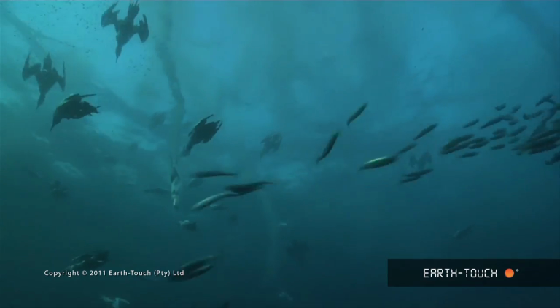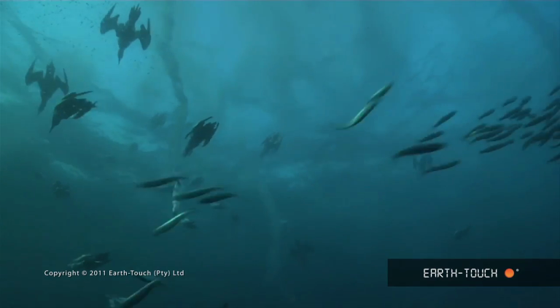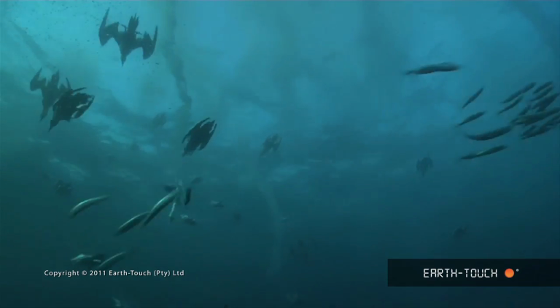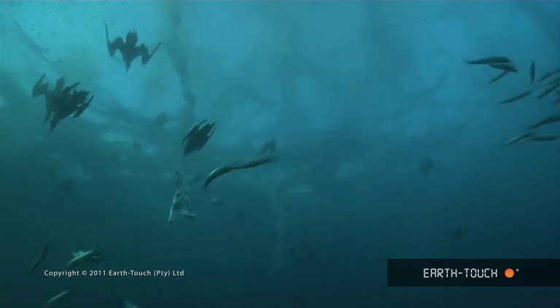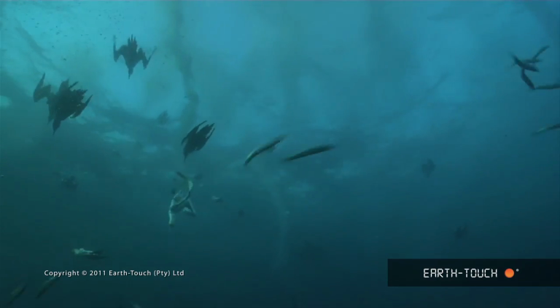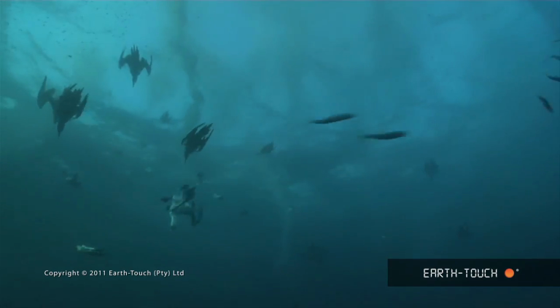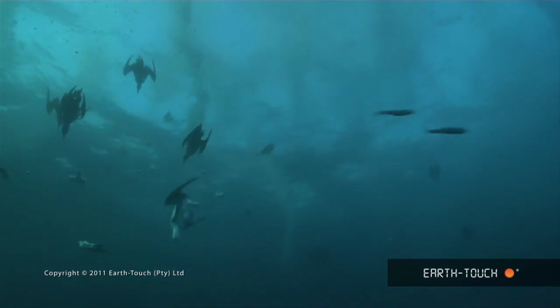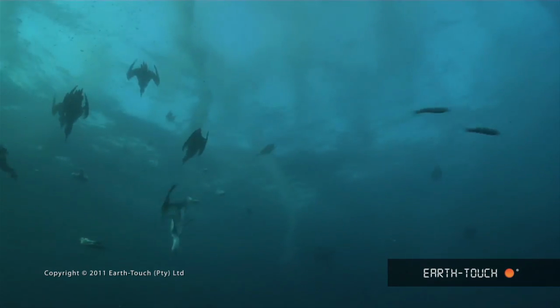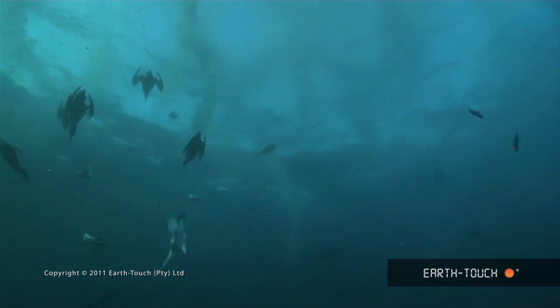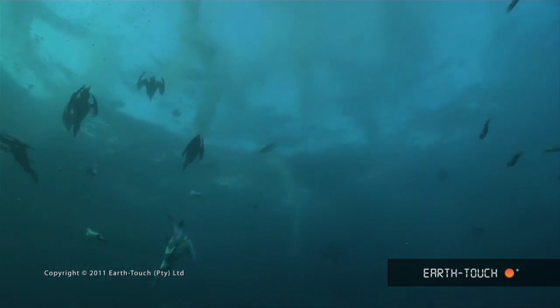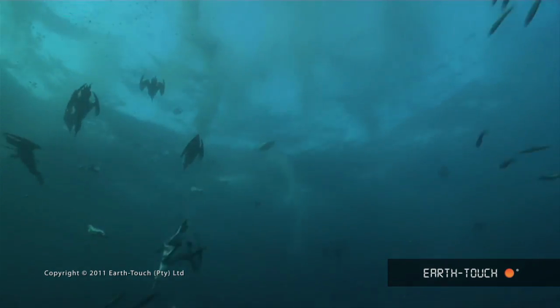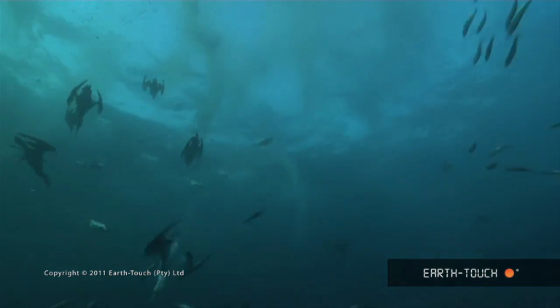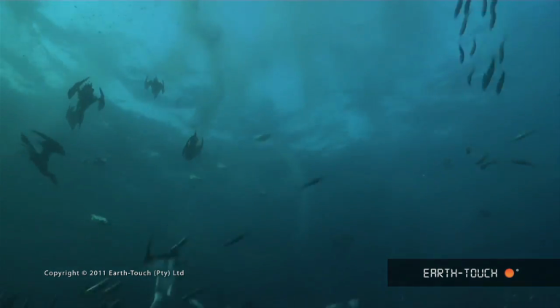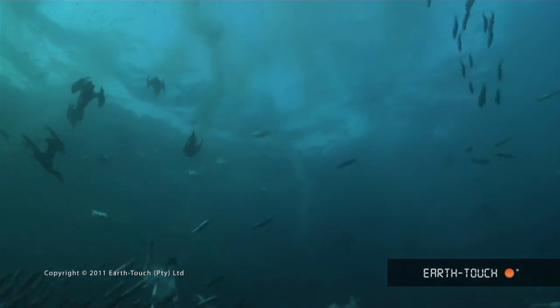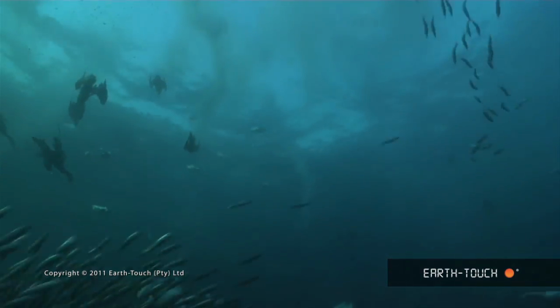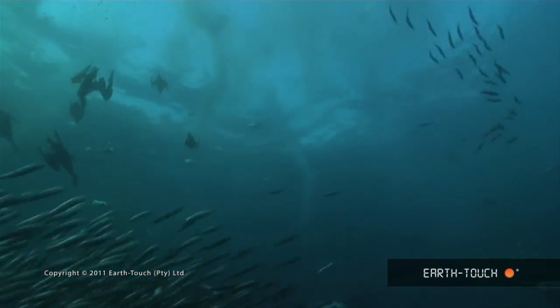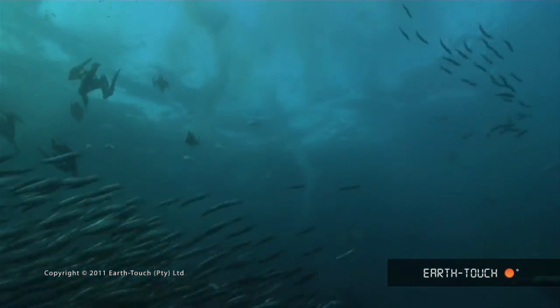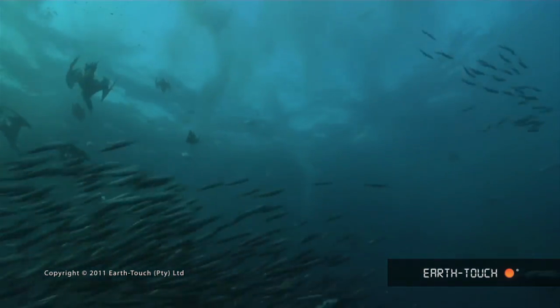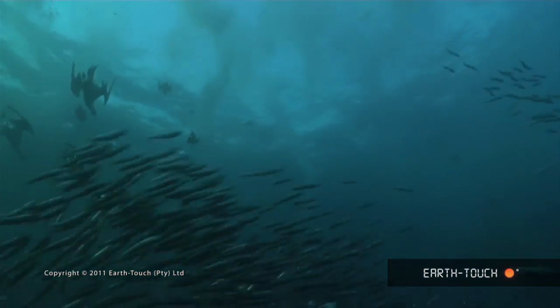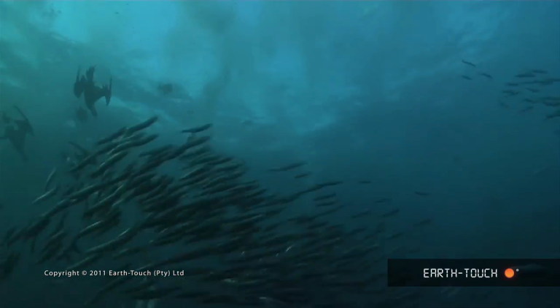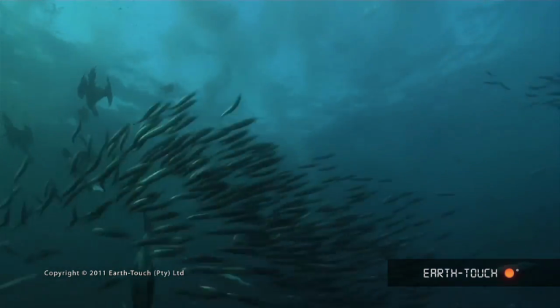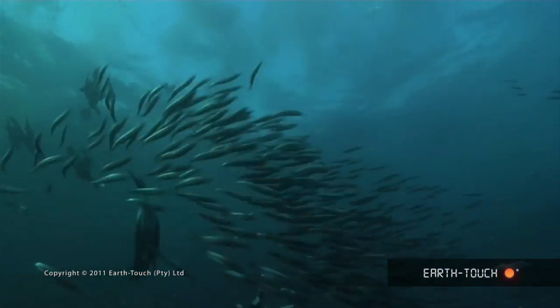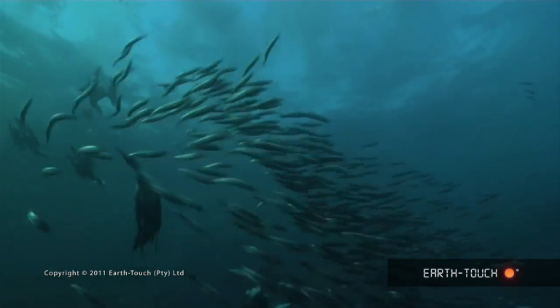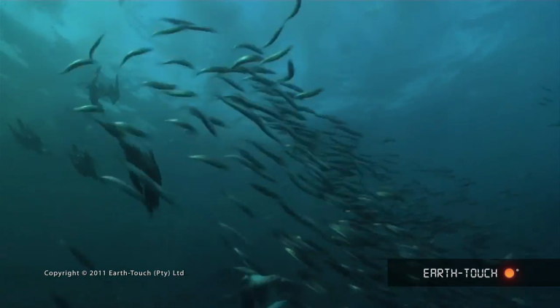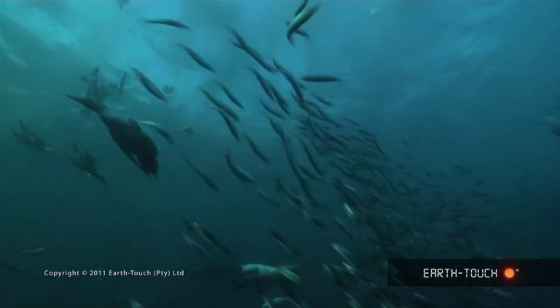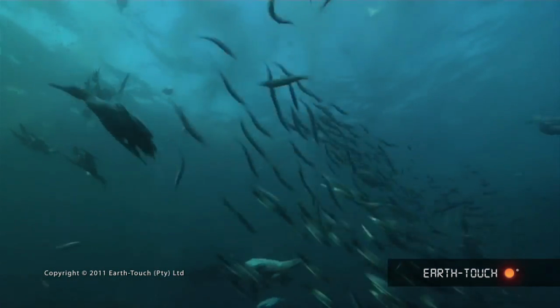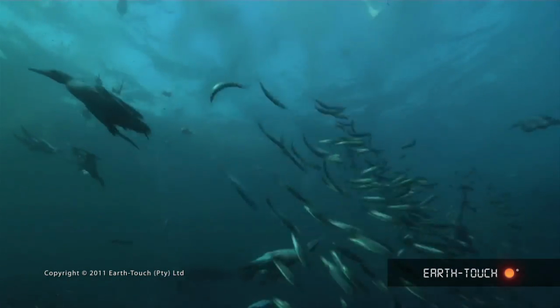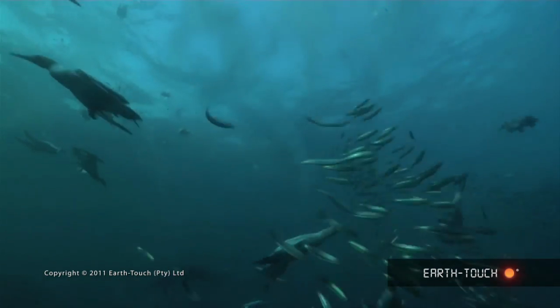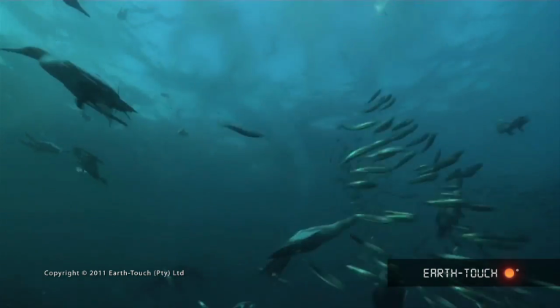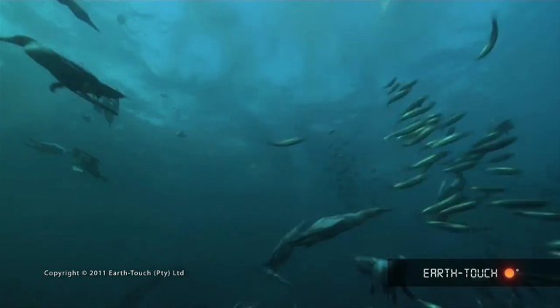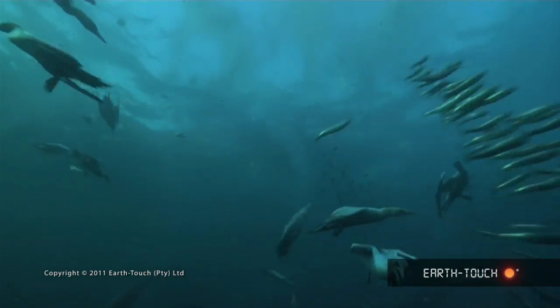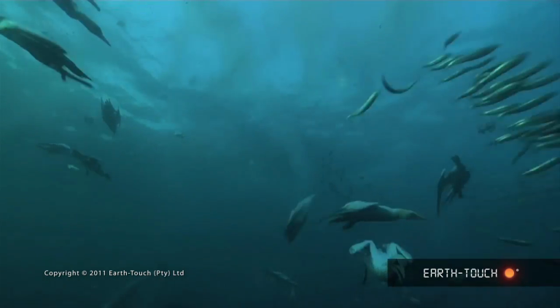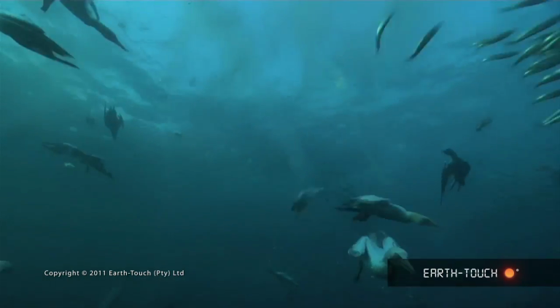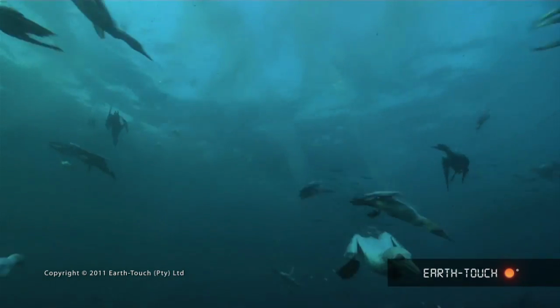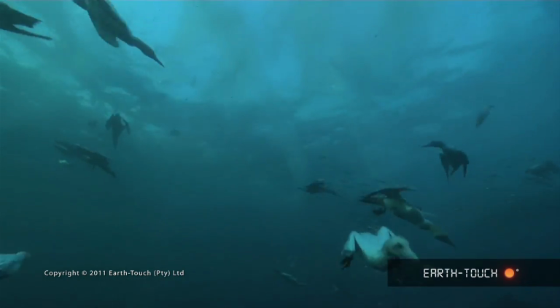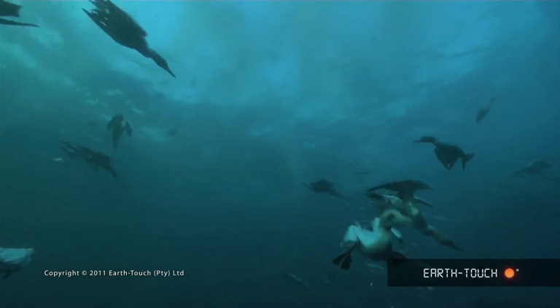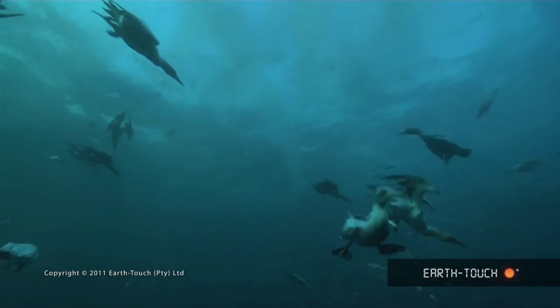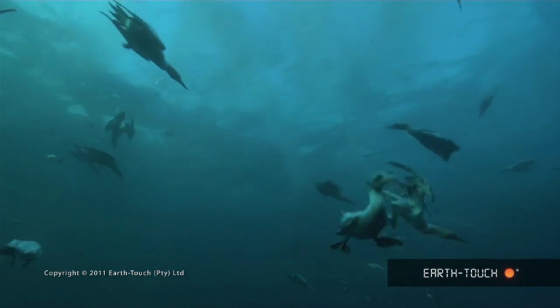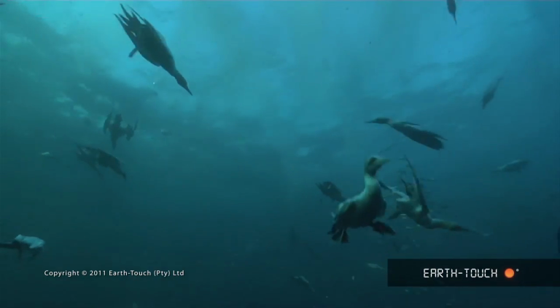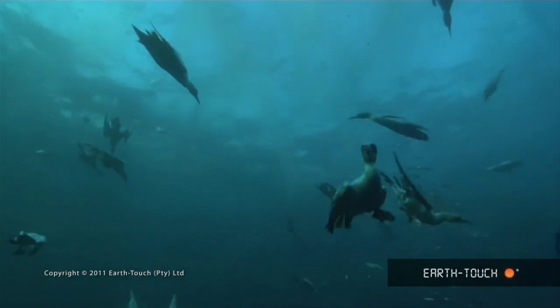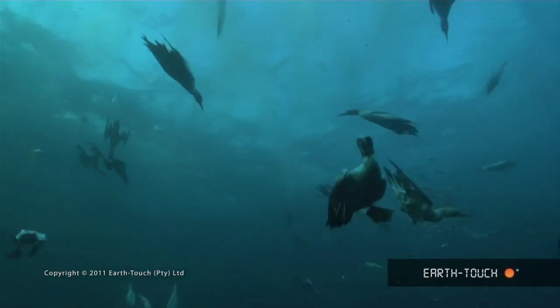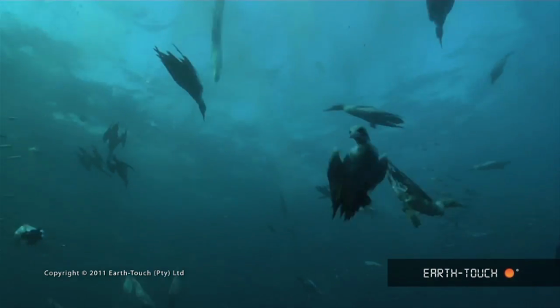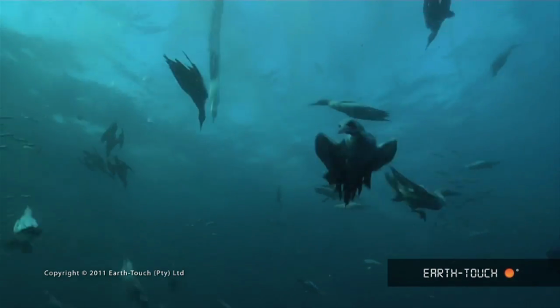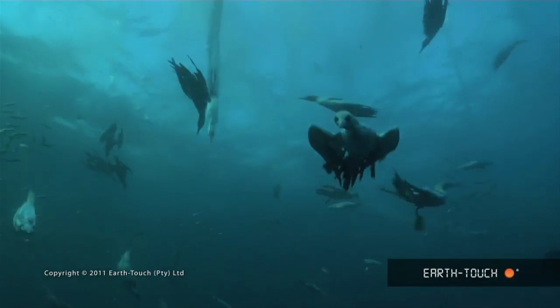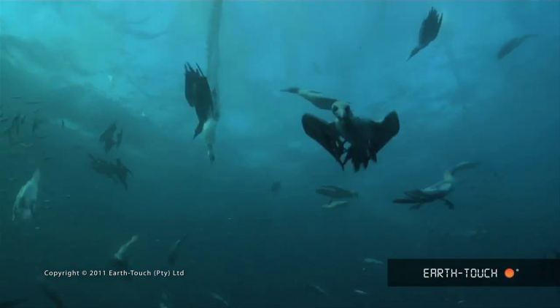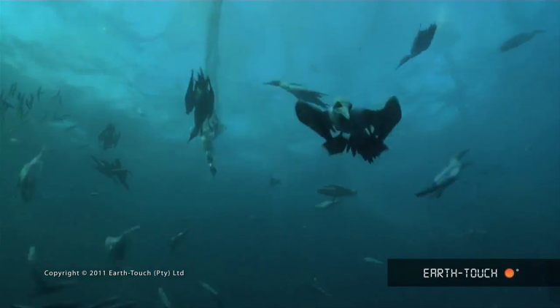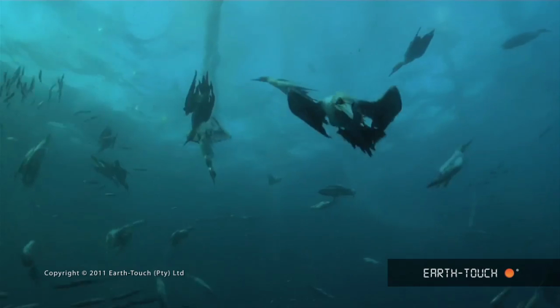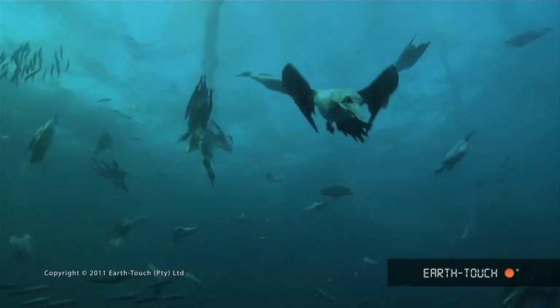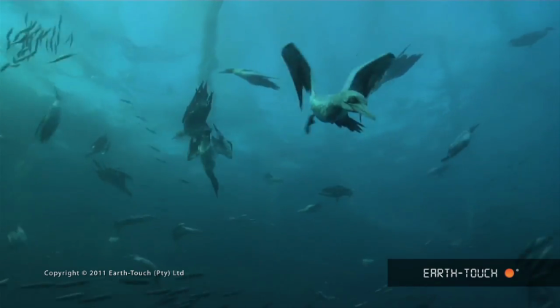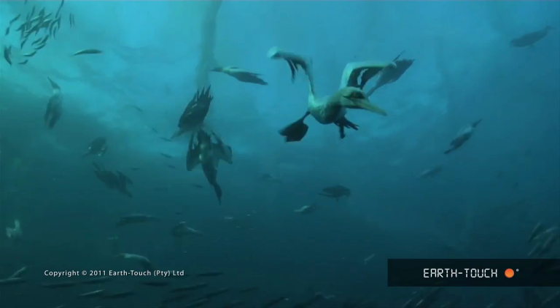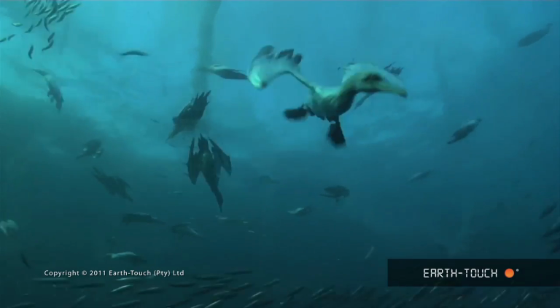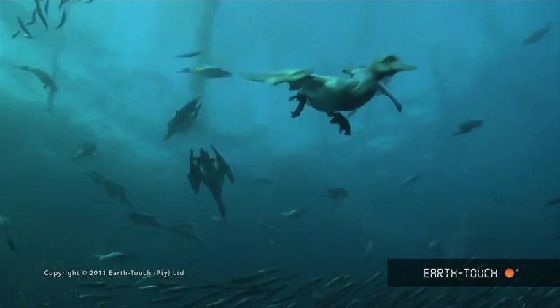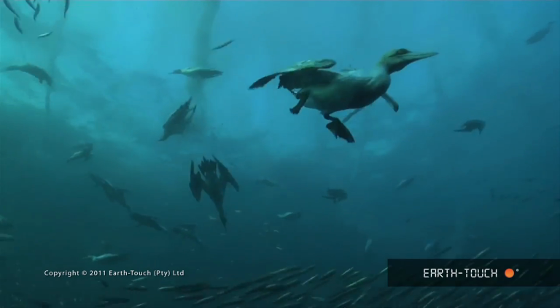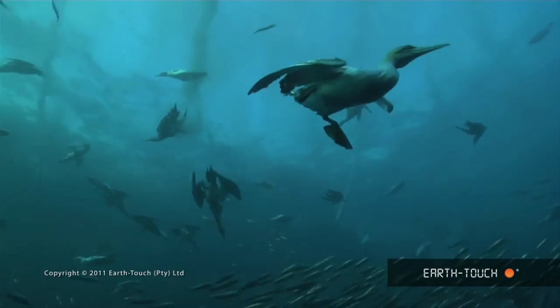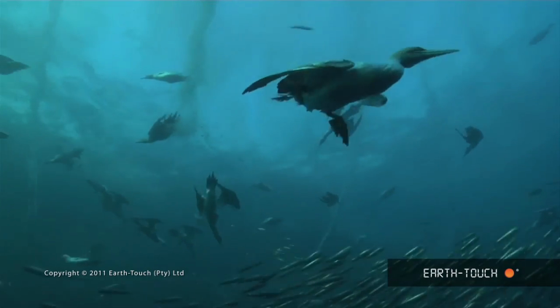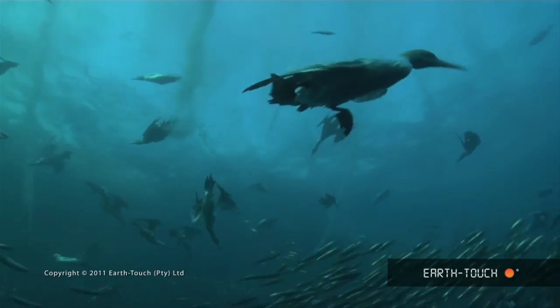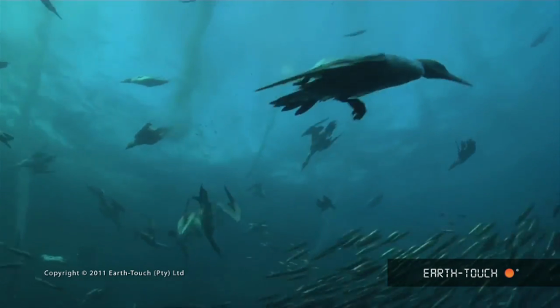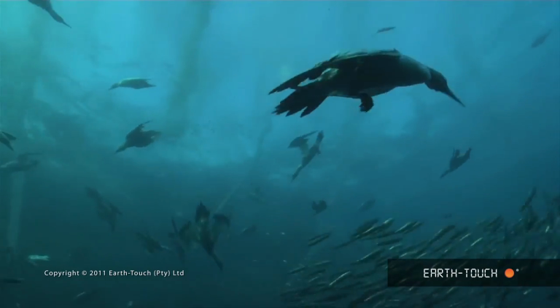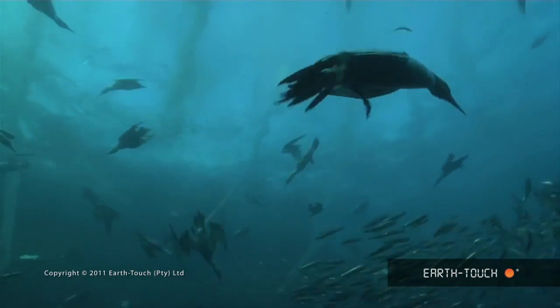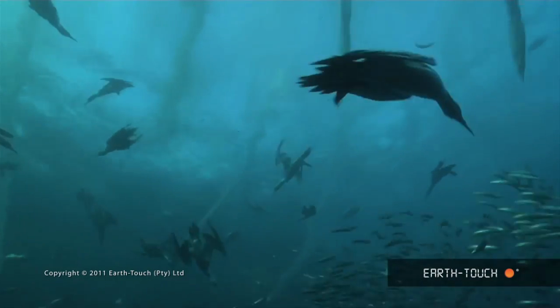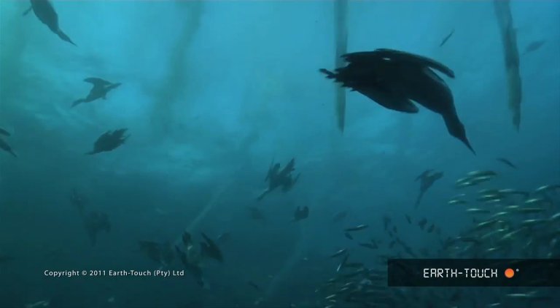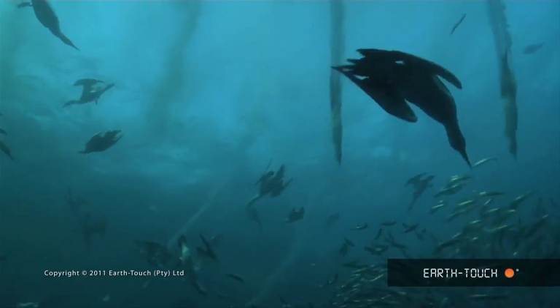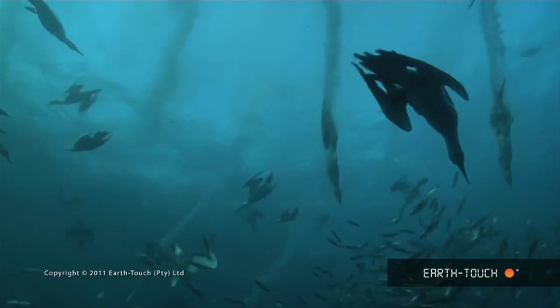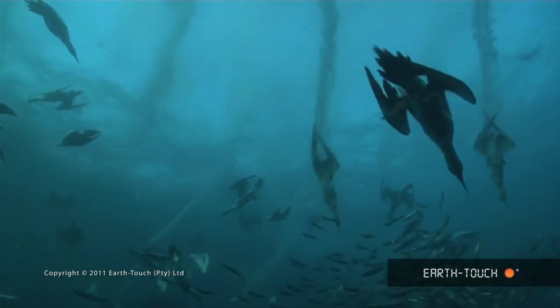You can feel animals swimming past you. You can feel the water hitting you from their wakes. And the noise is quite intense.